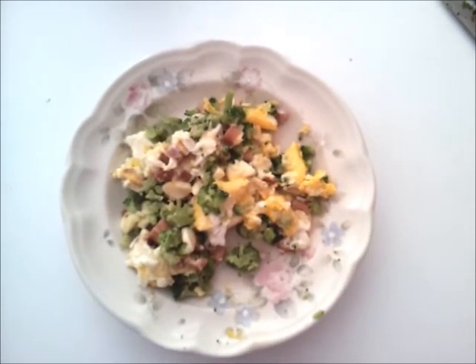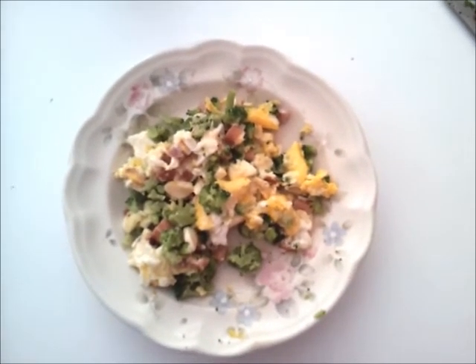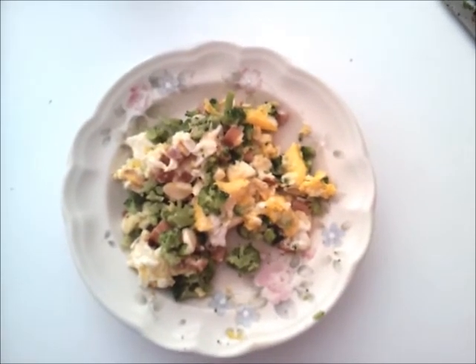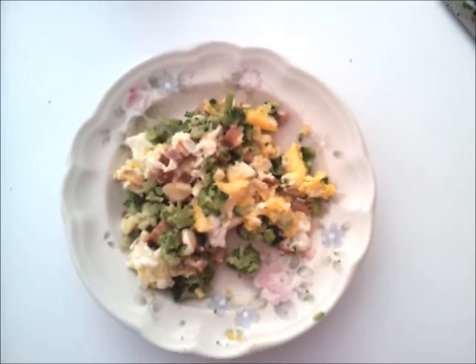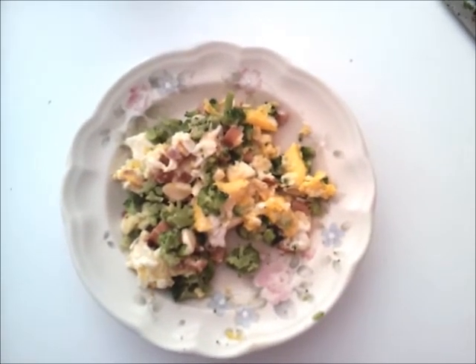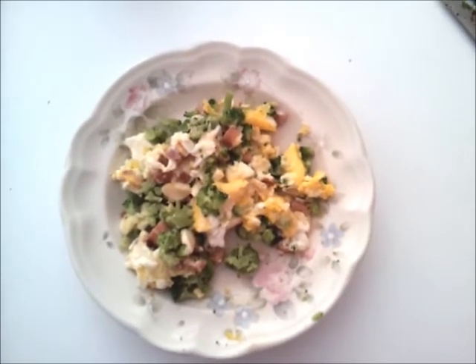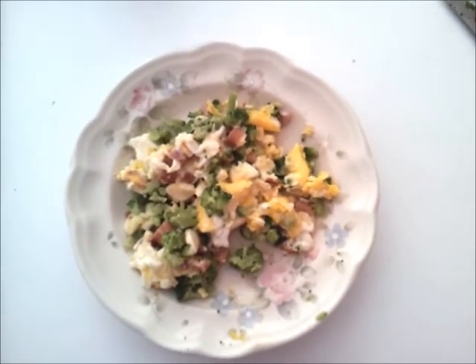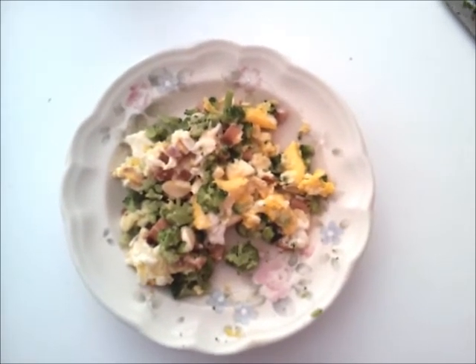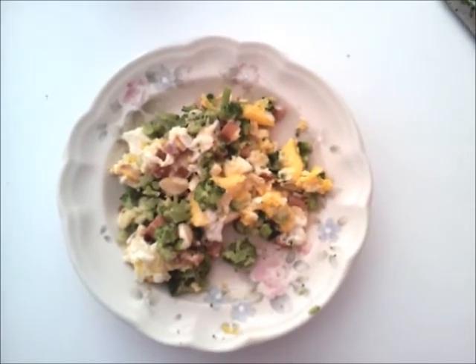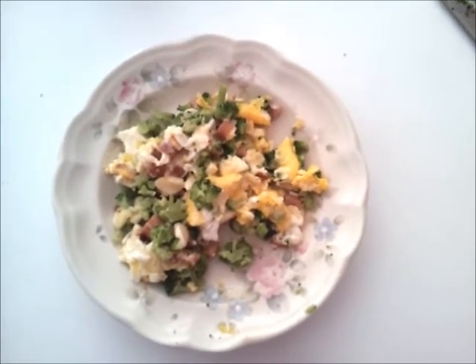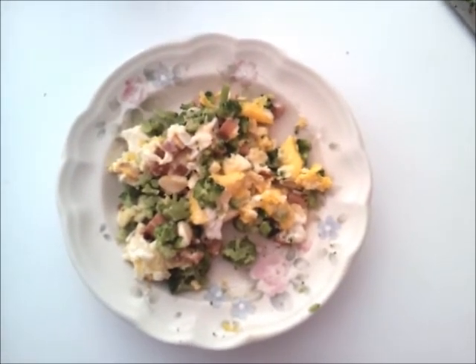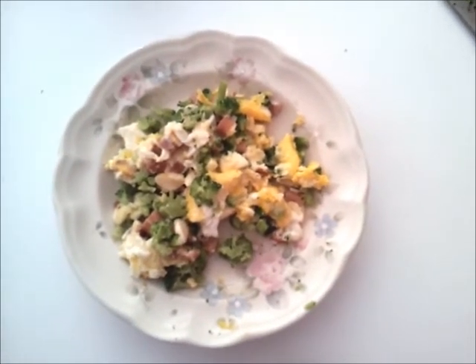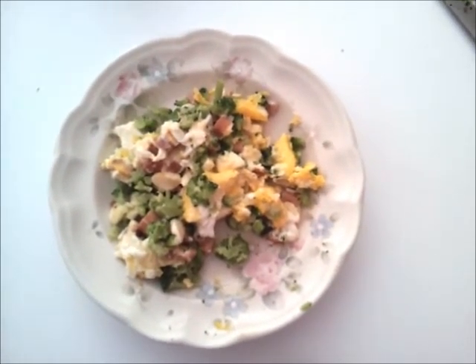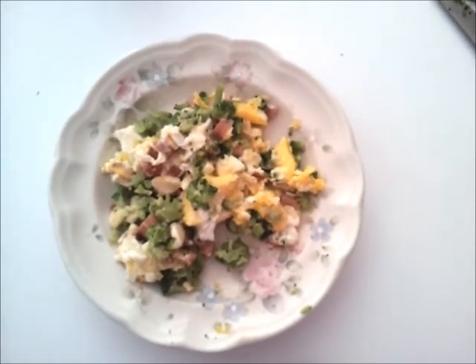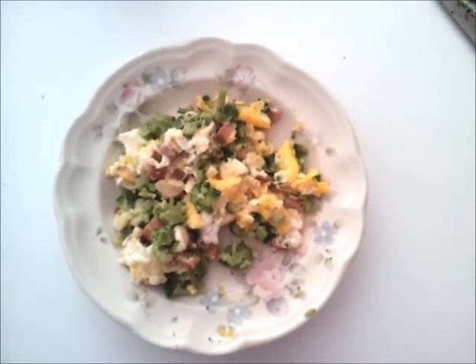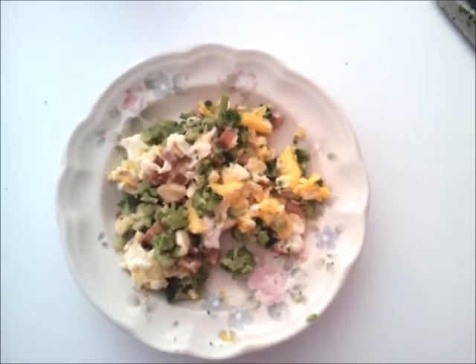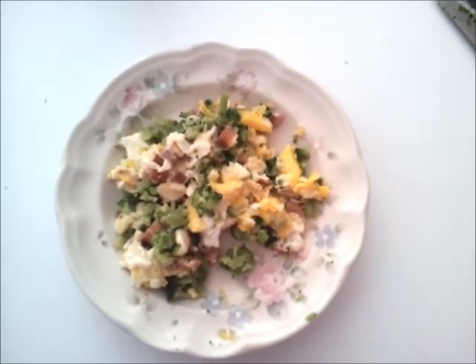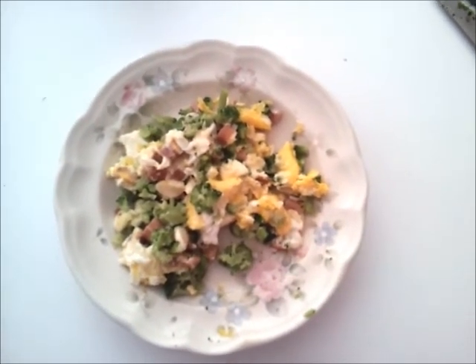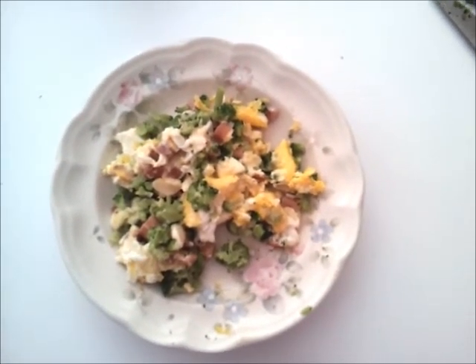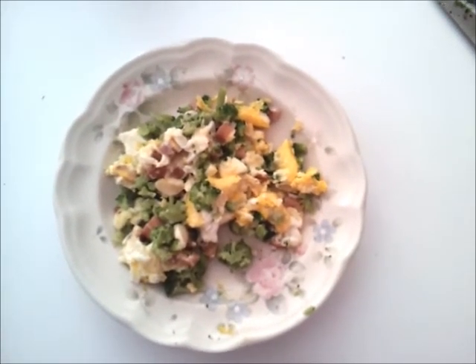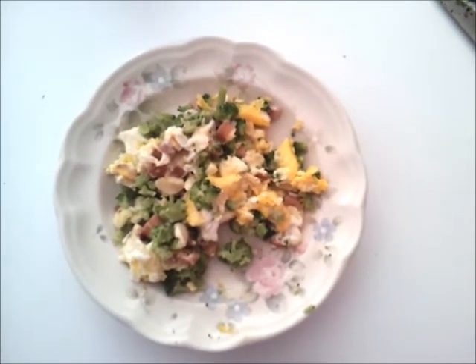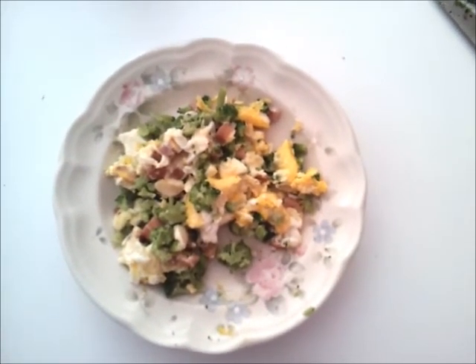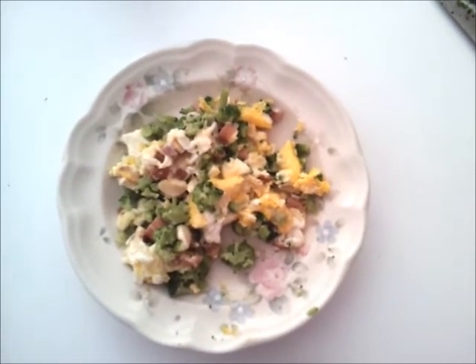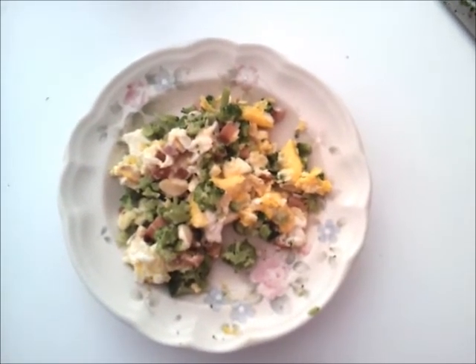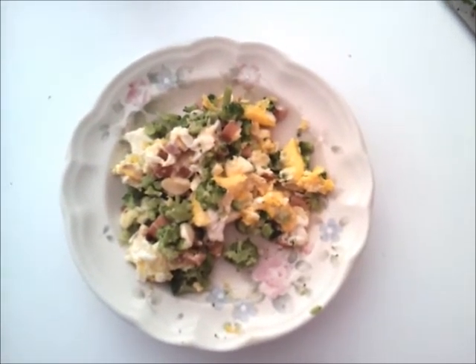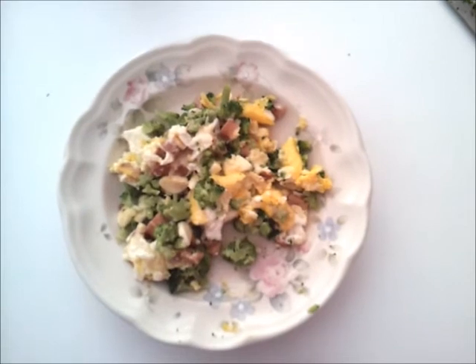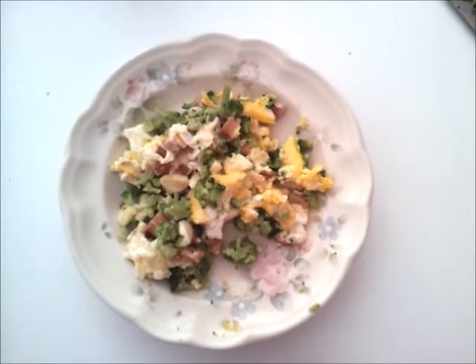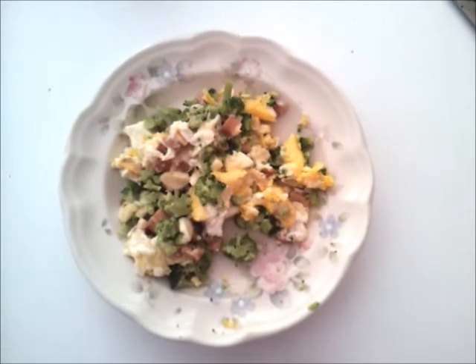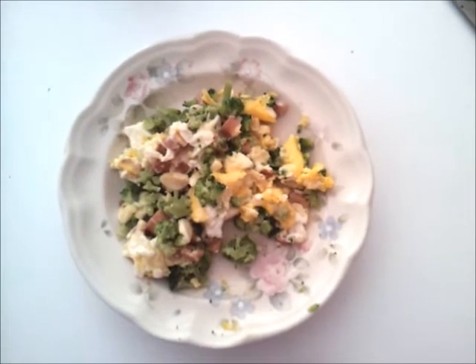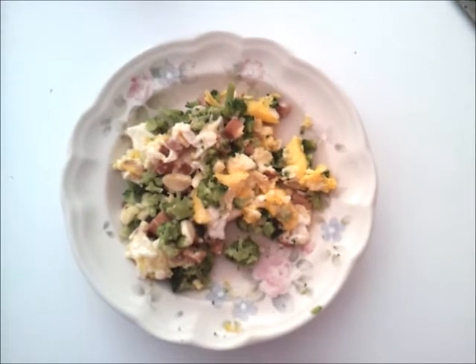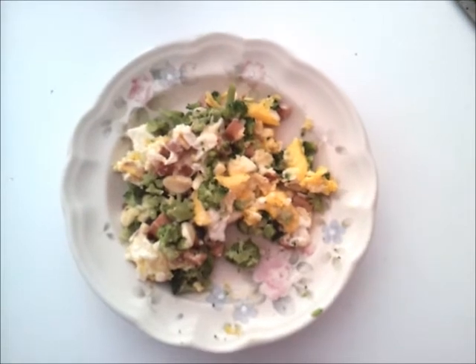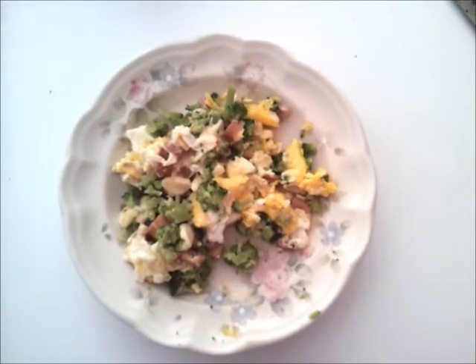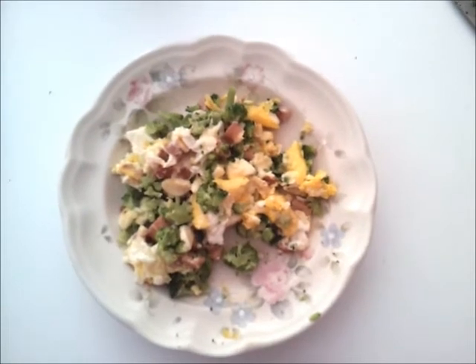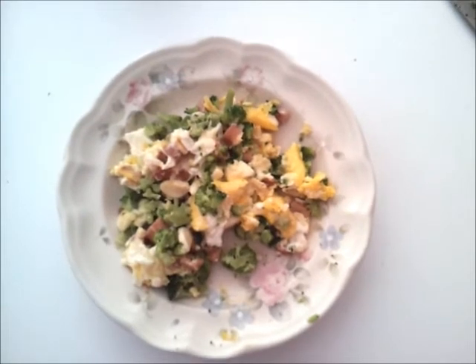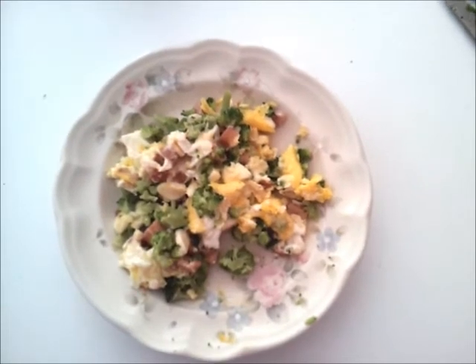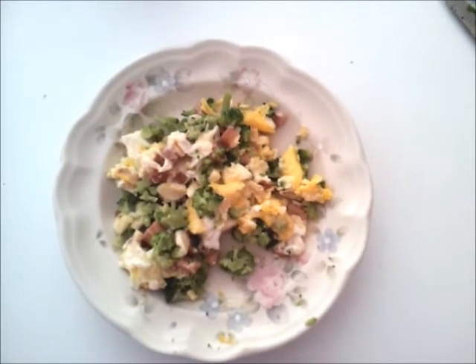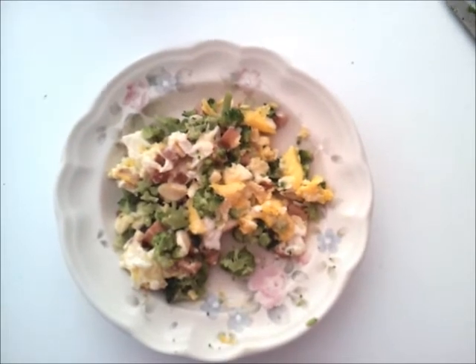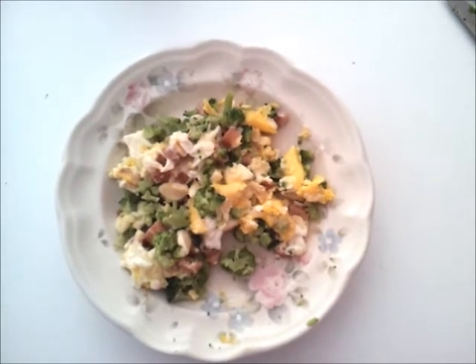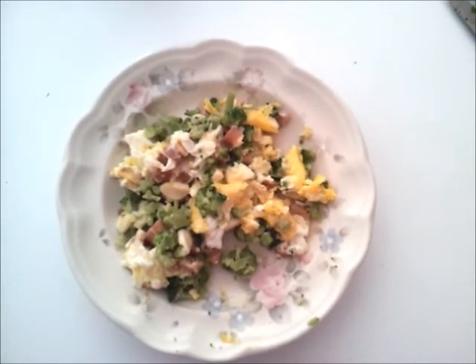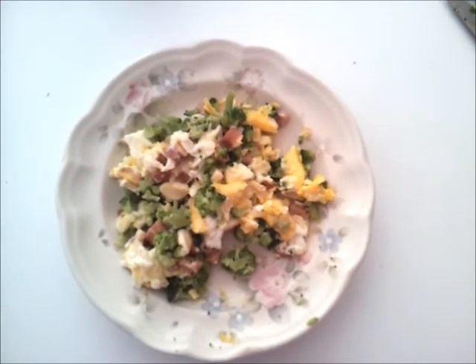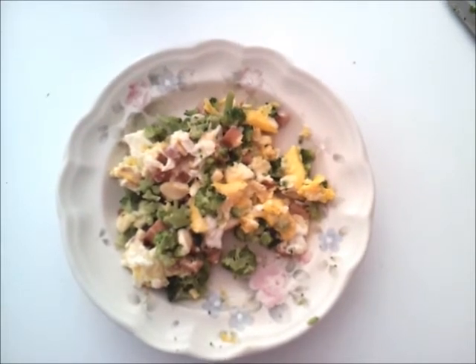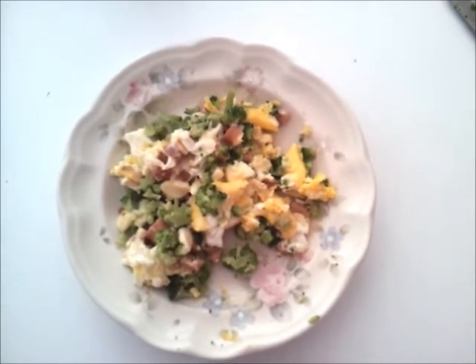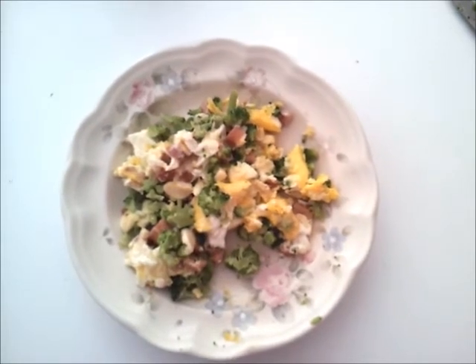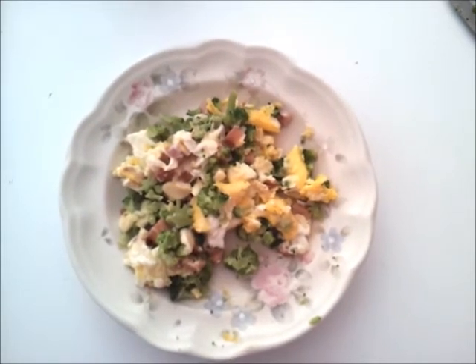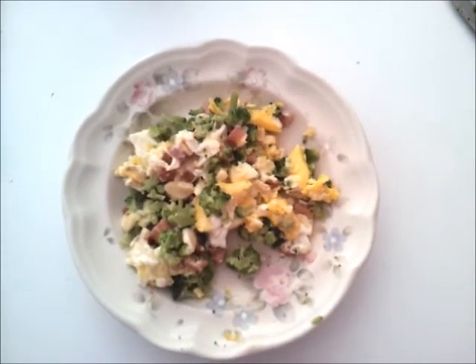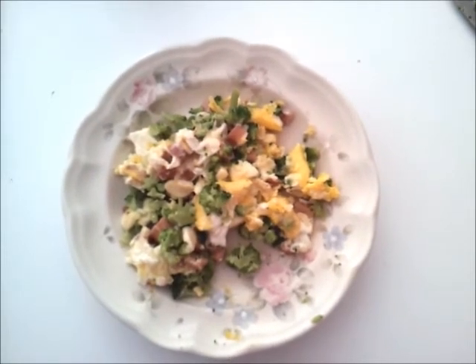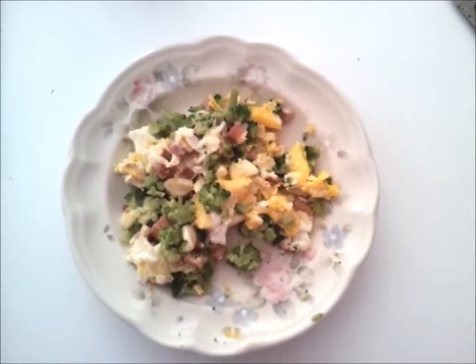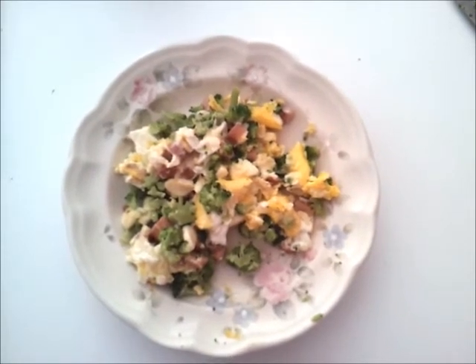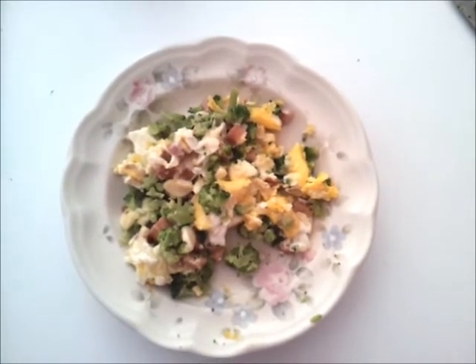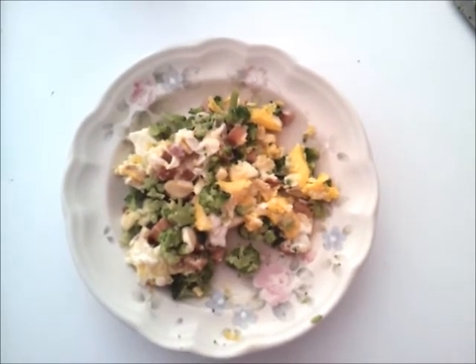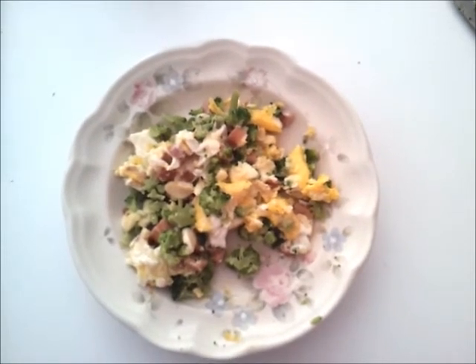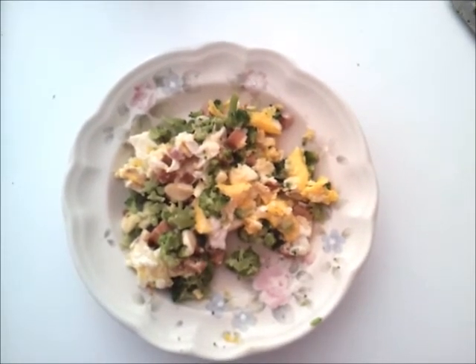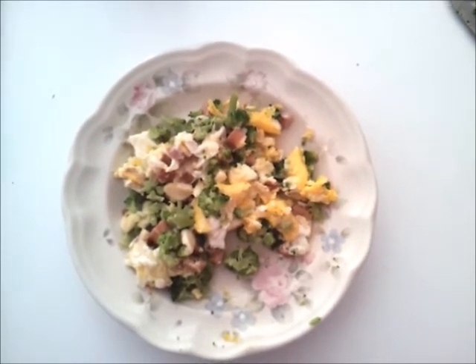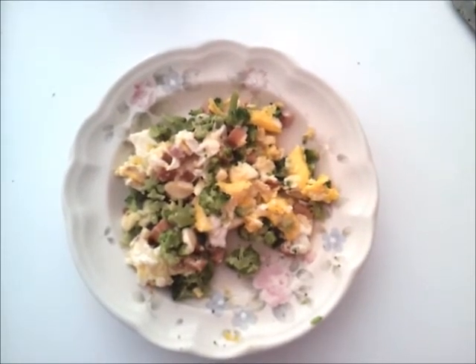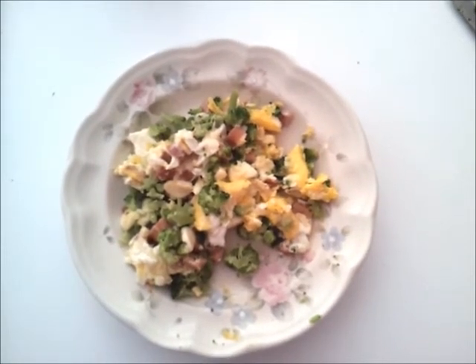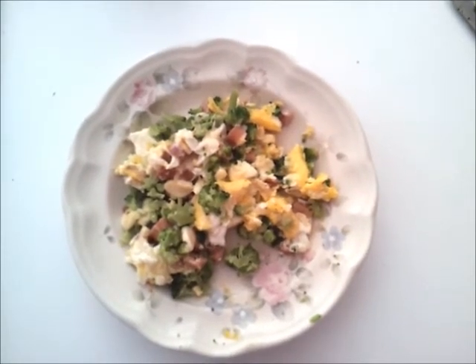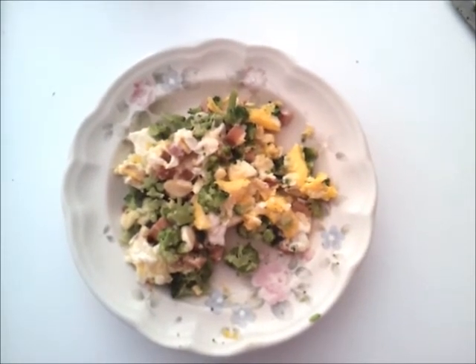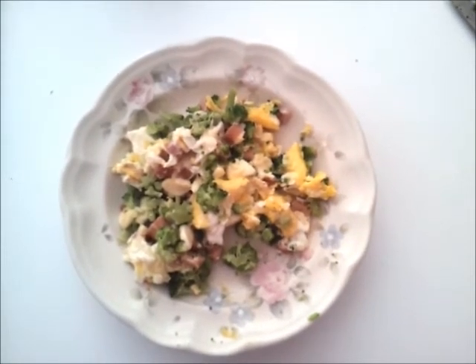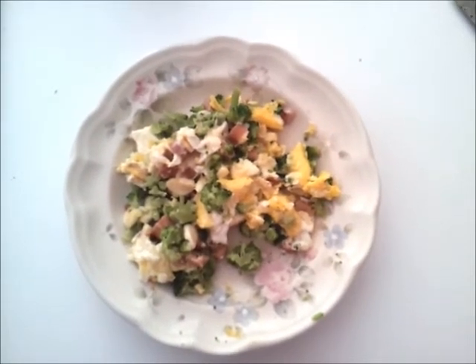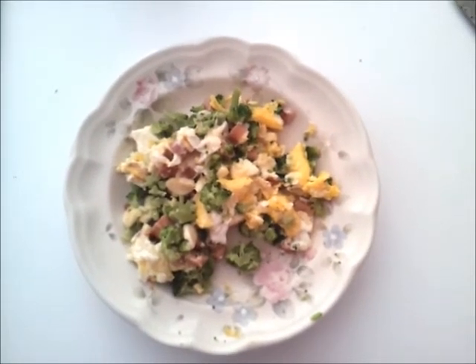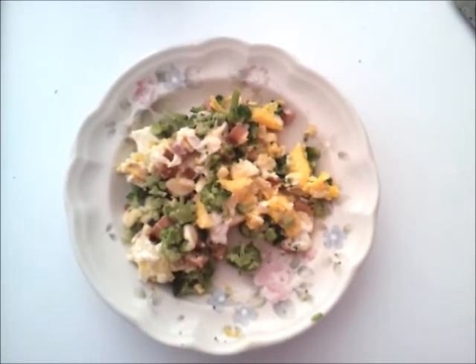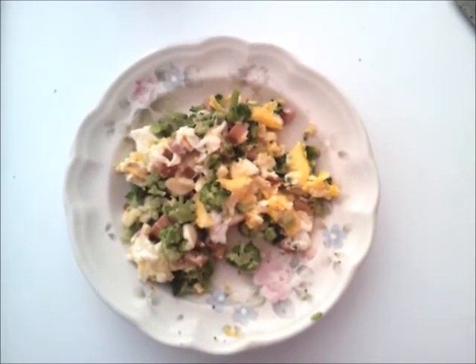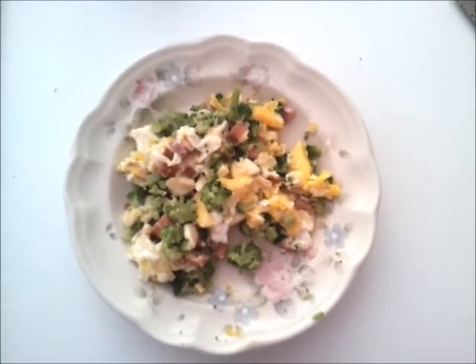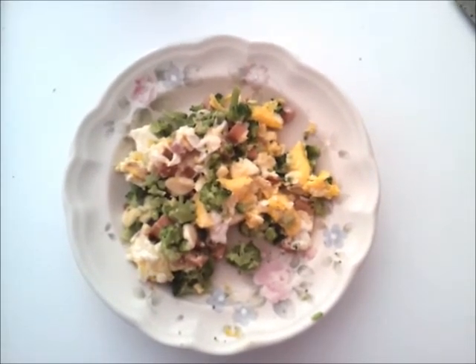You can obviously change it to whatever different vegetables or things. I think broccoli just works really well with this.